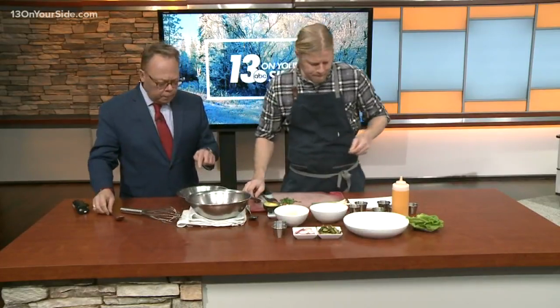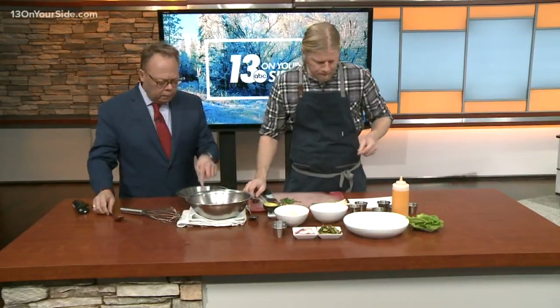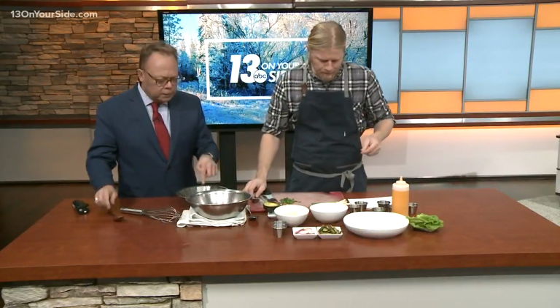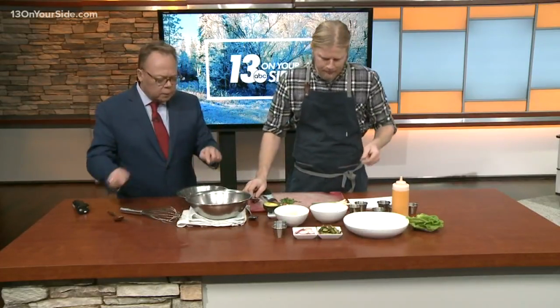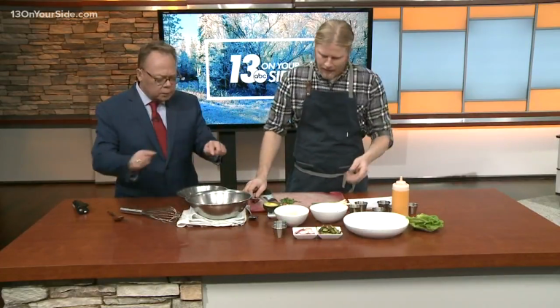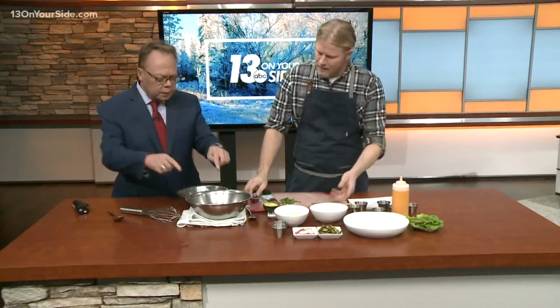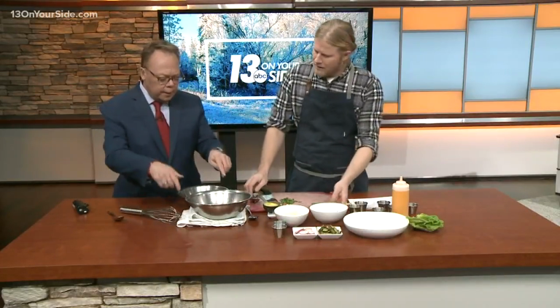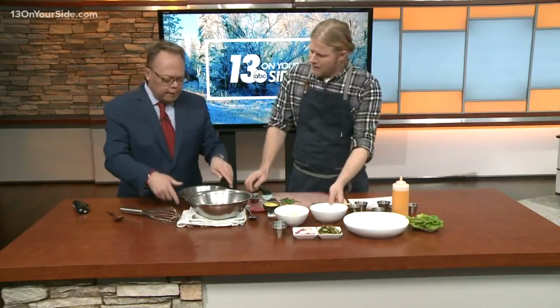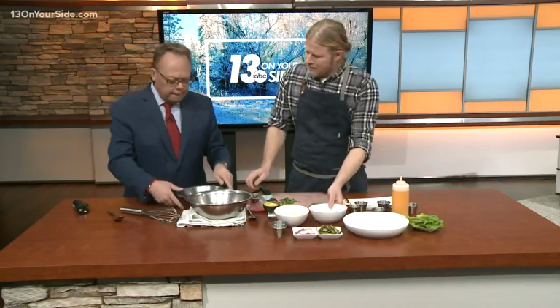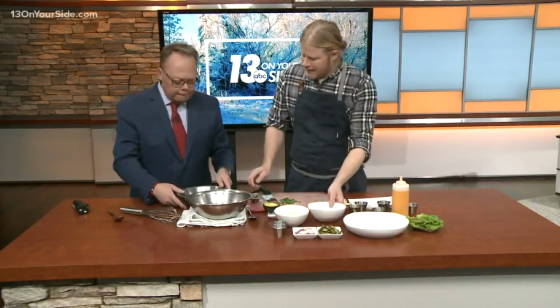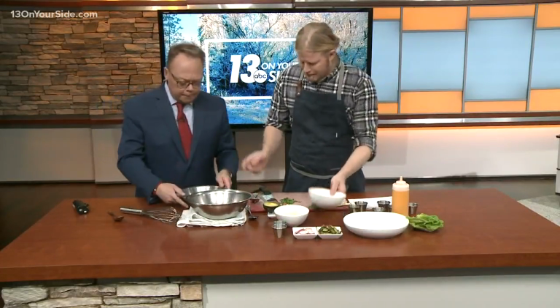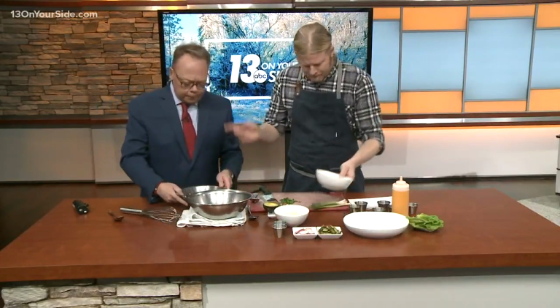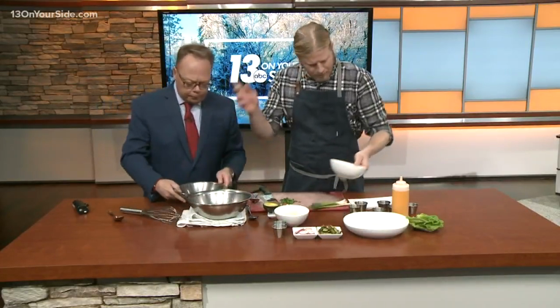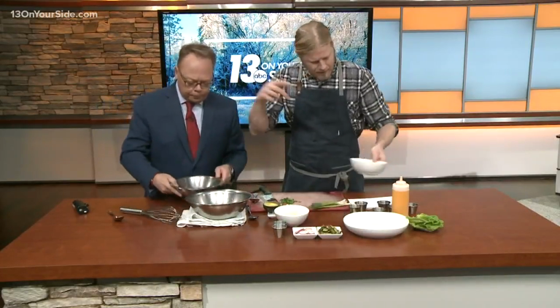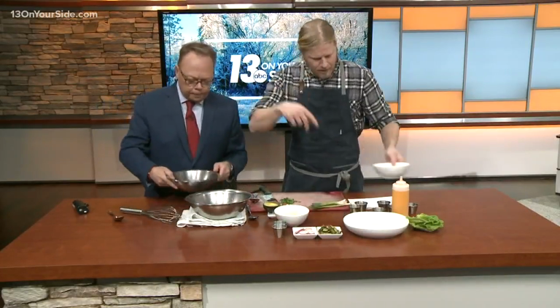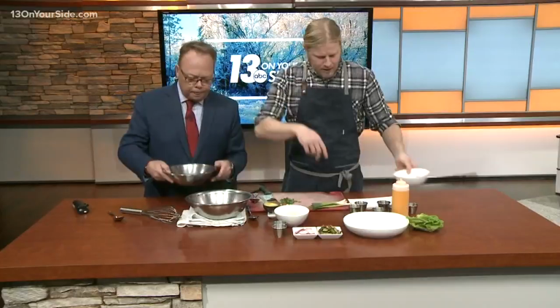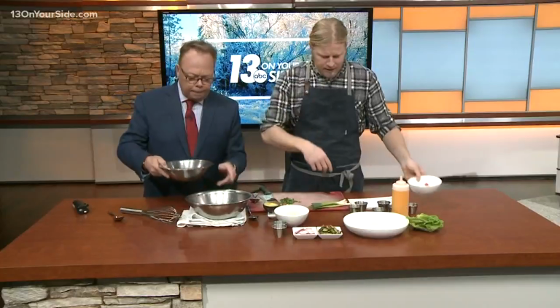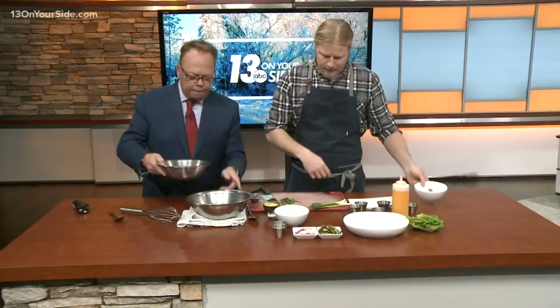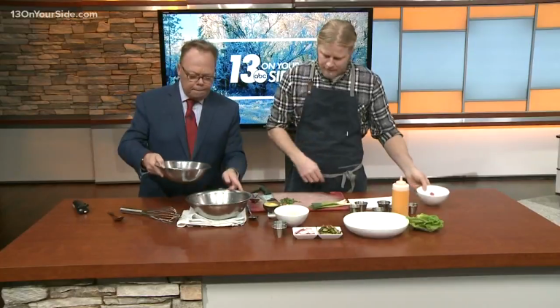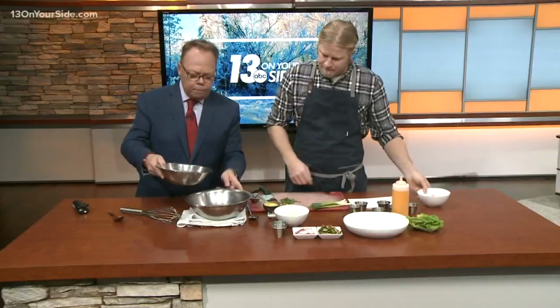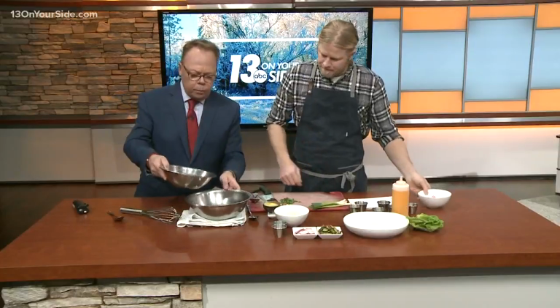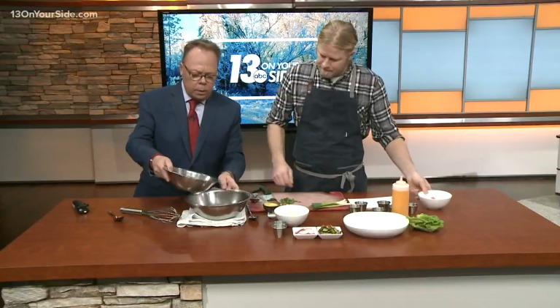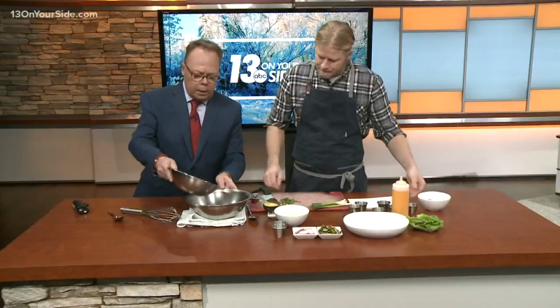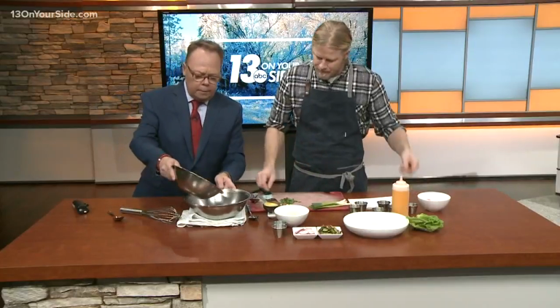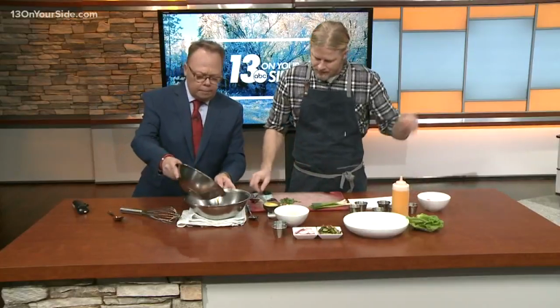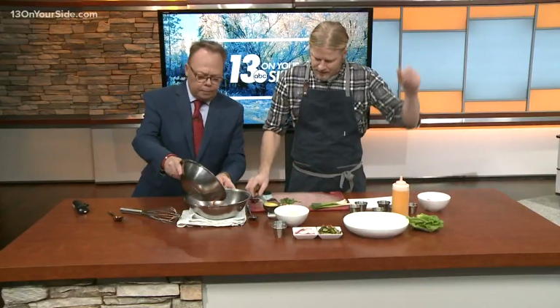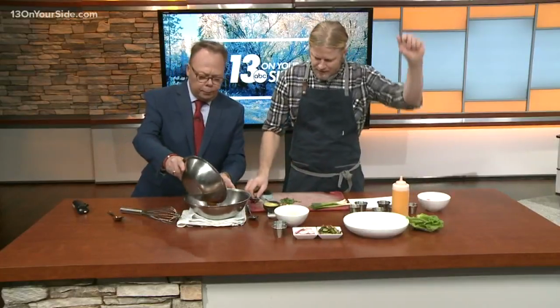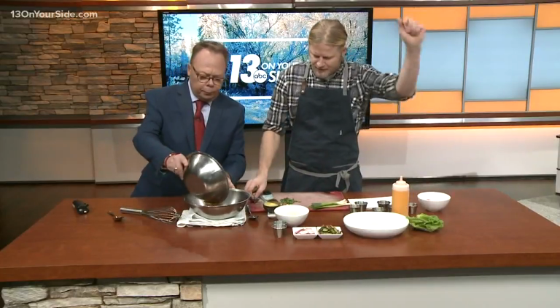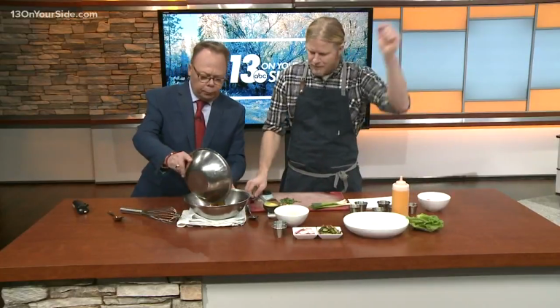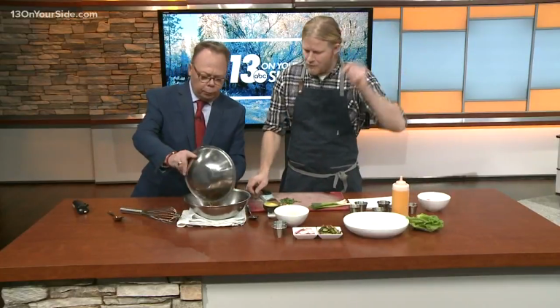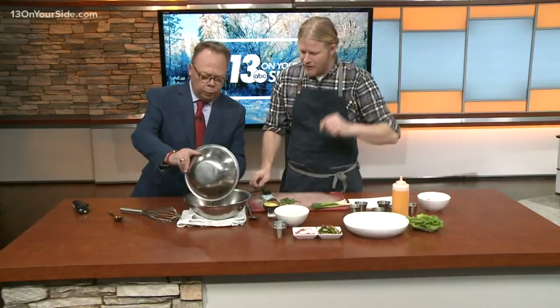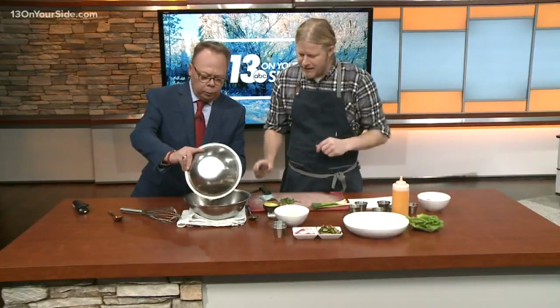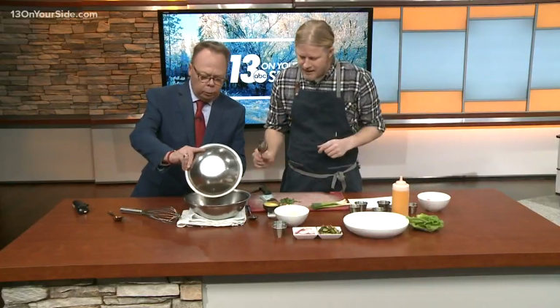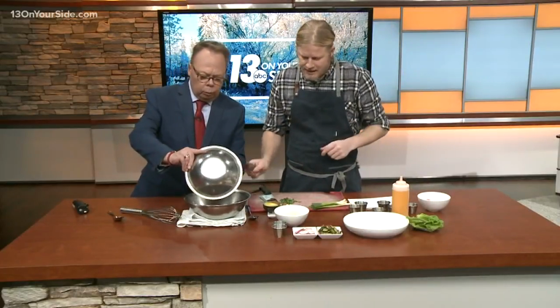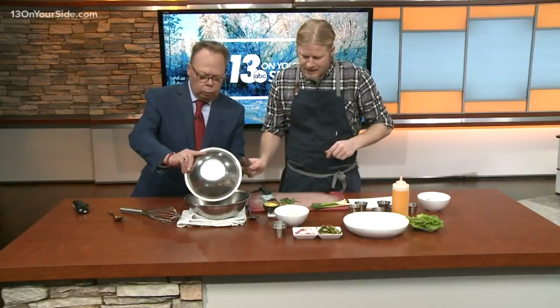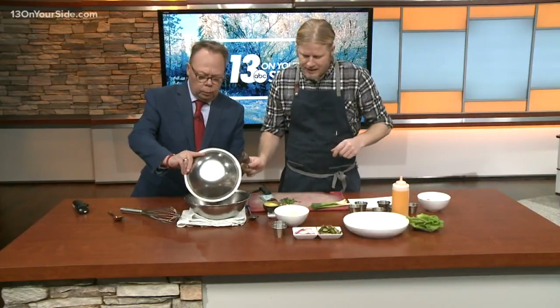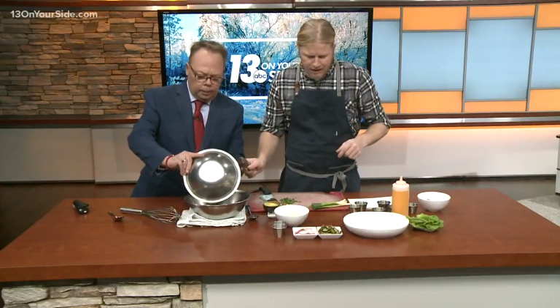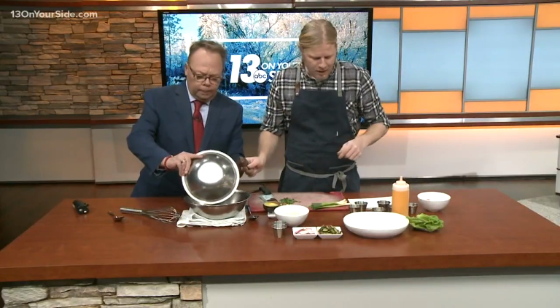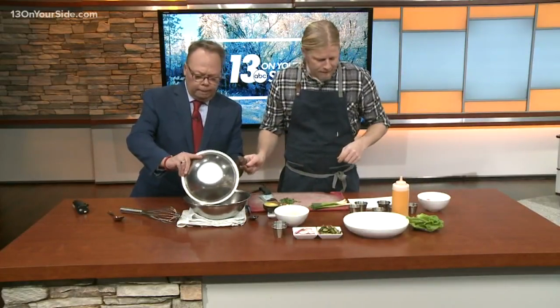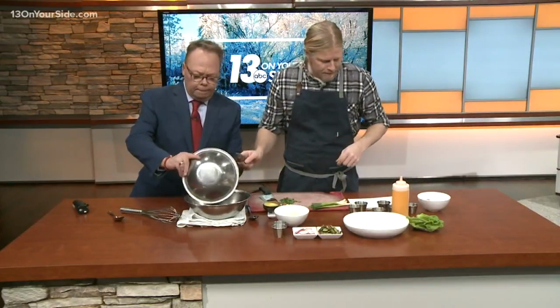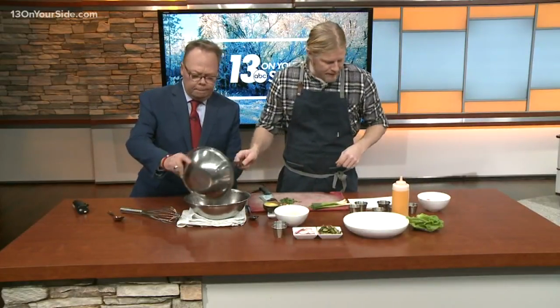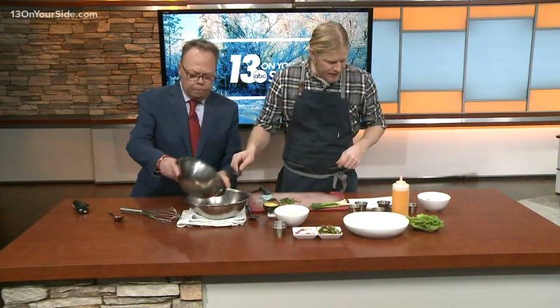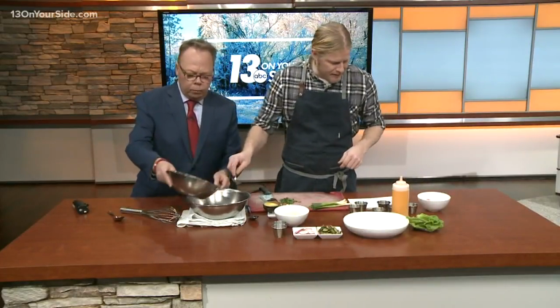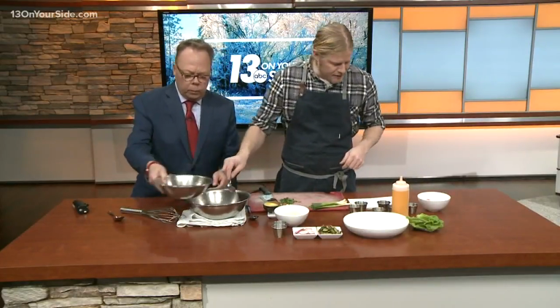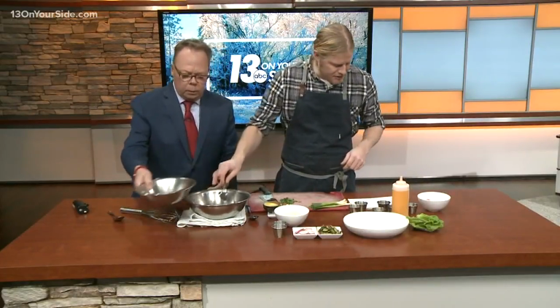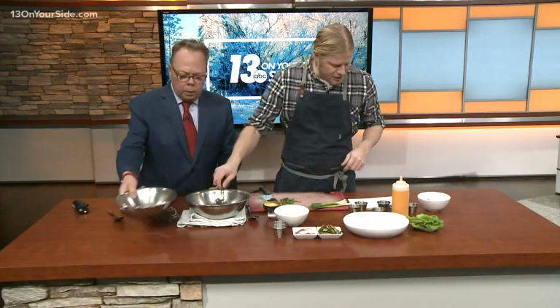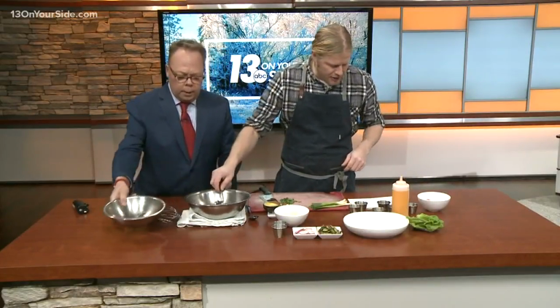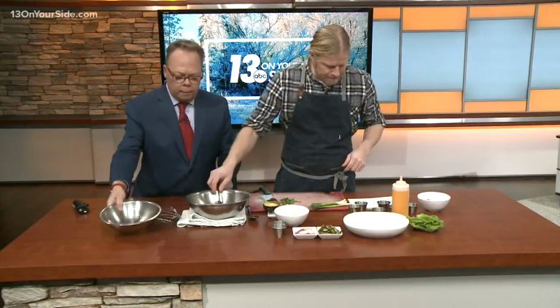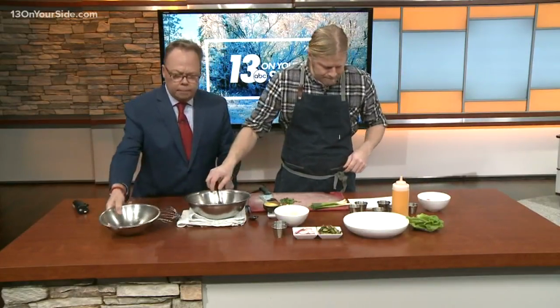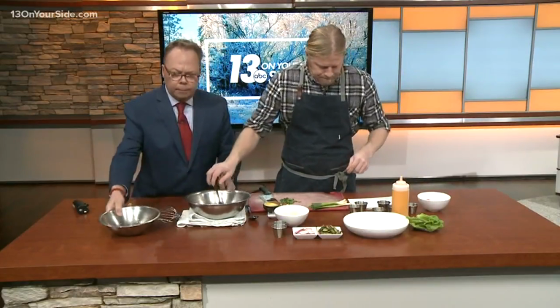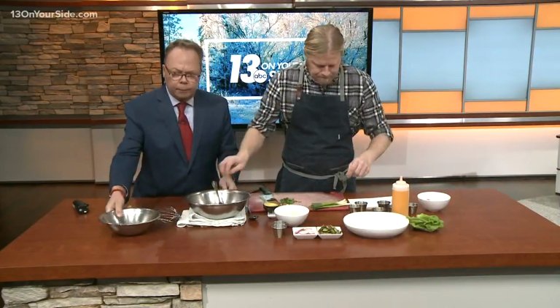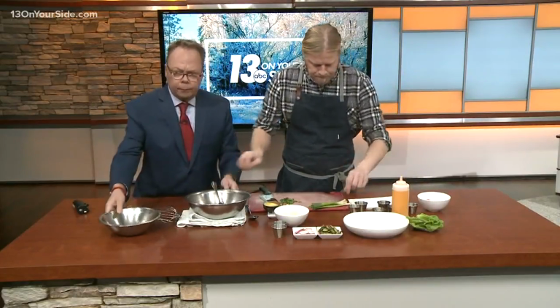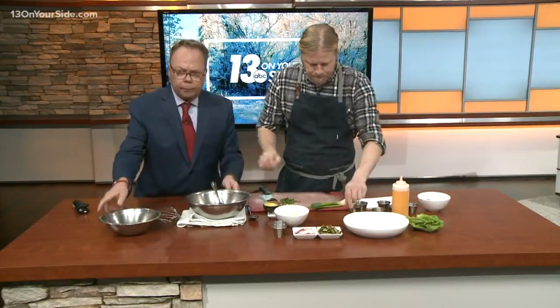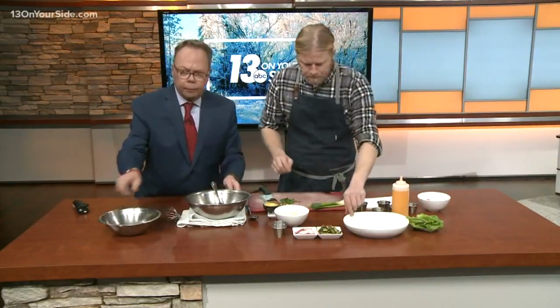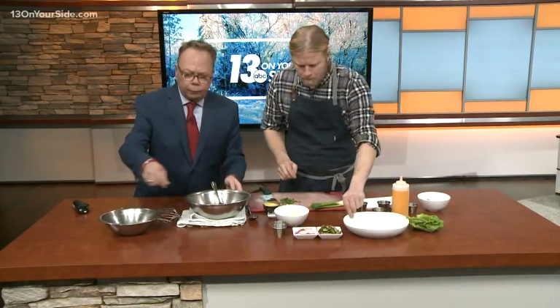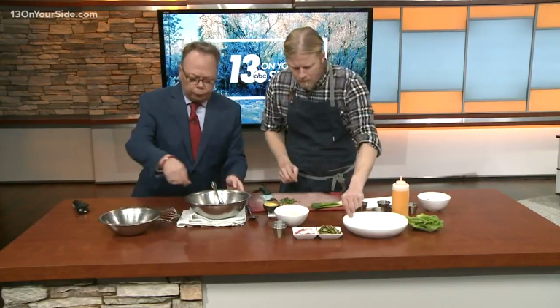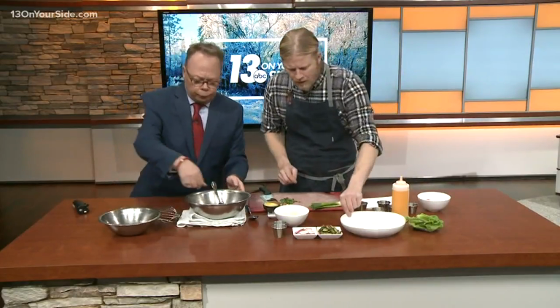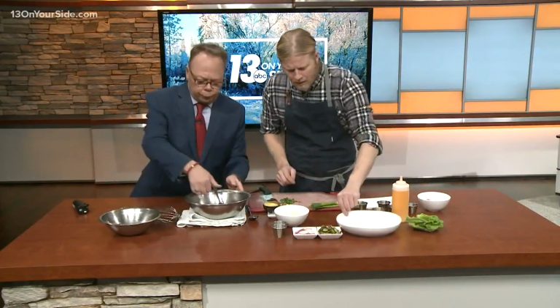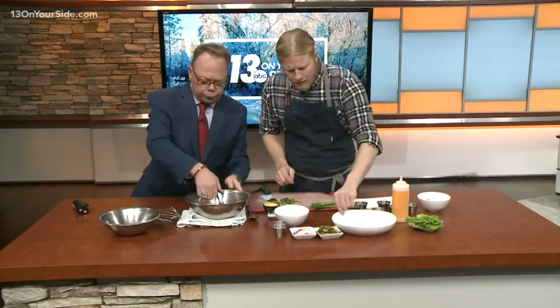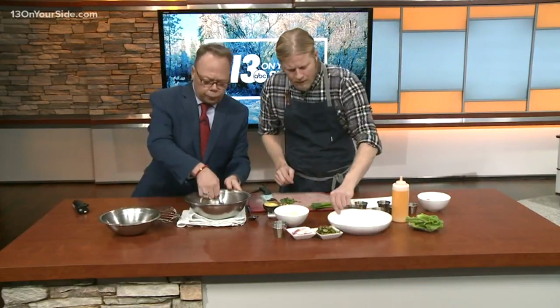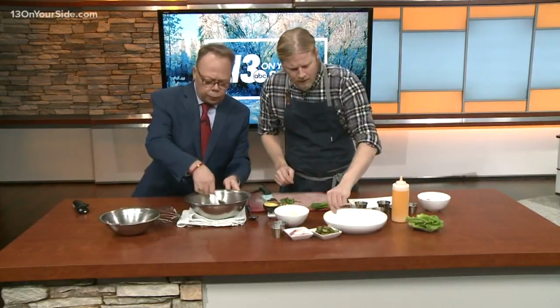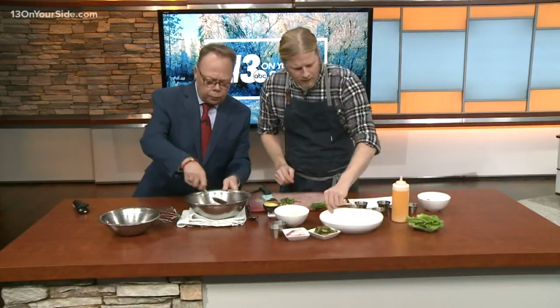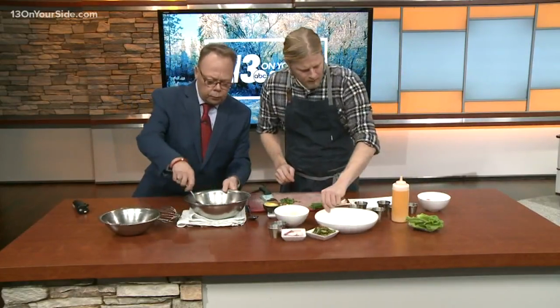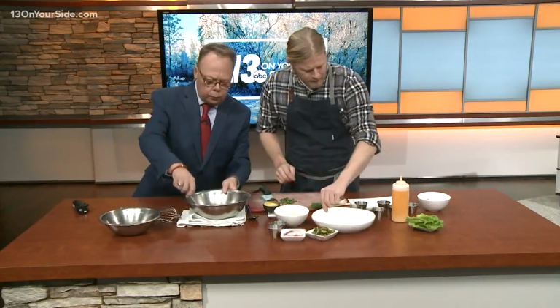This goes in here — put it all in there. Take the spoon we didn't eat off of and give it a stir.